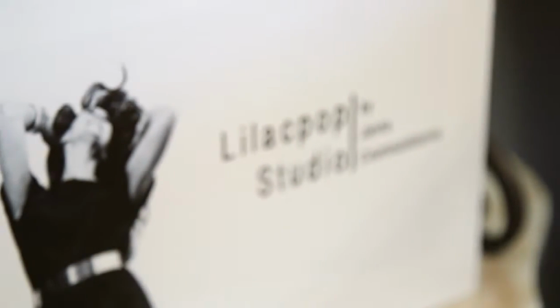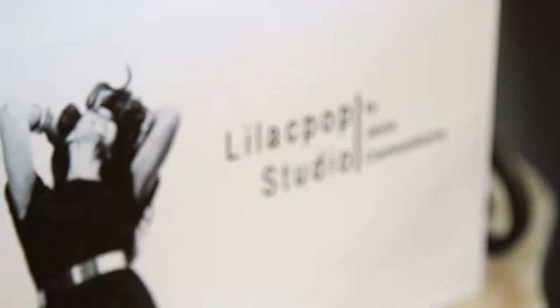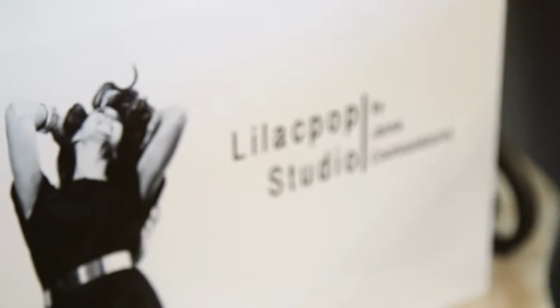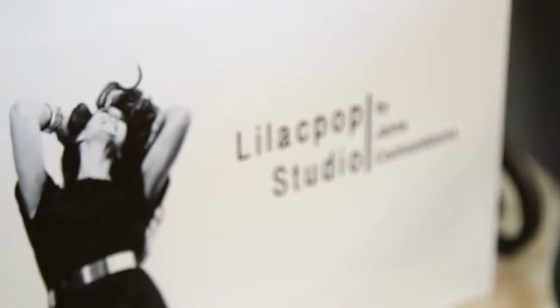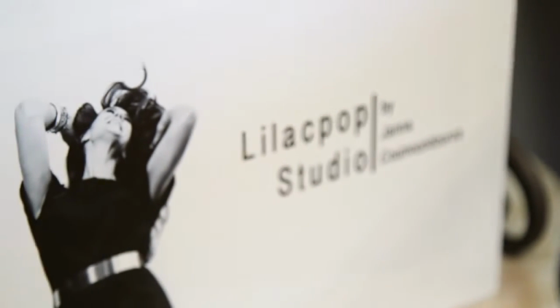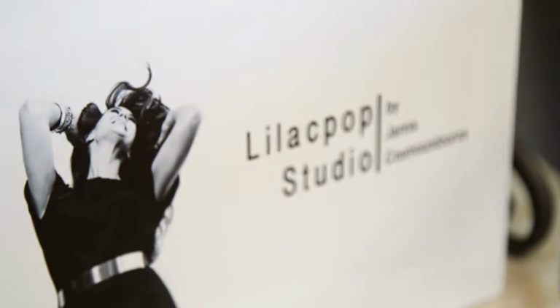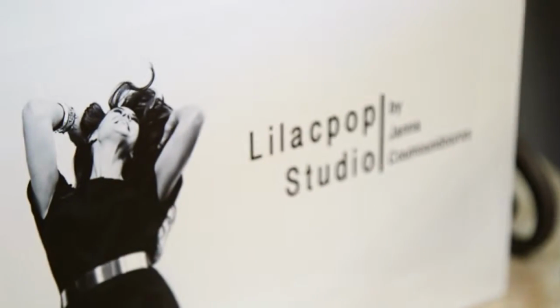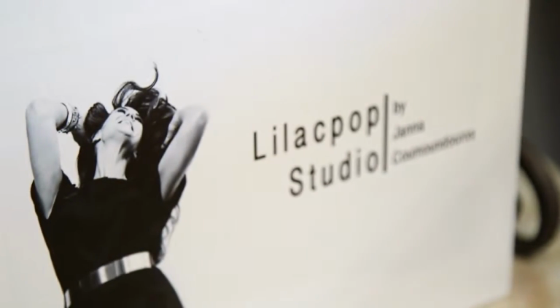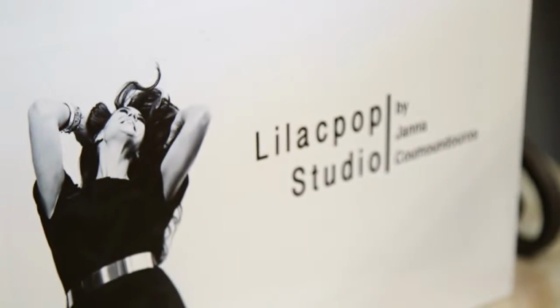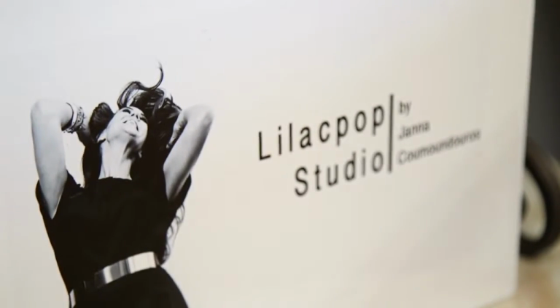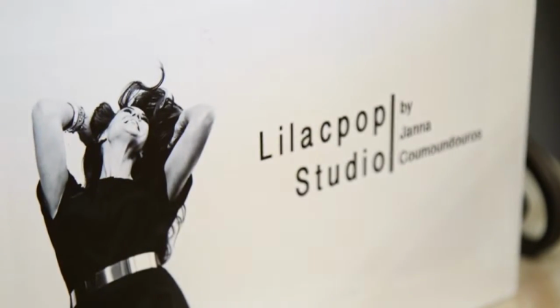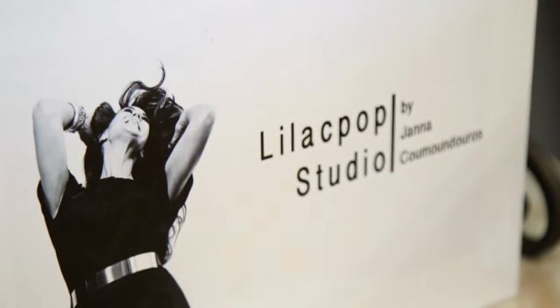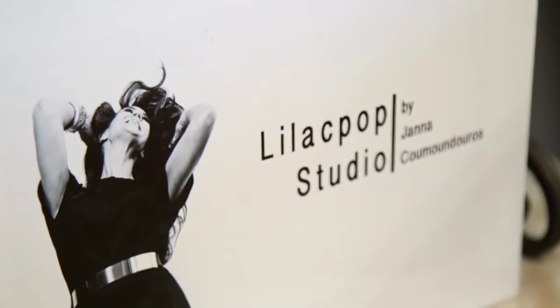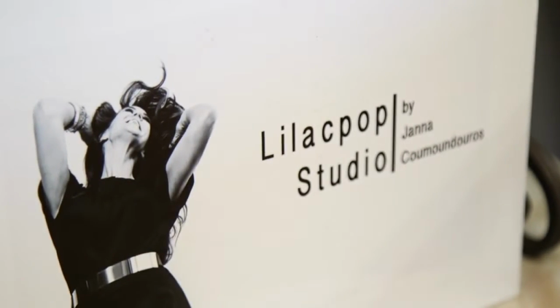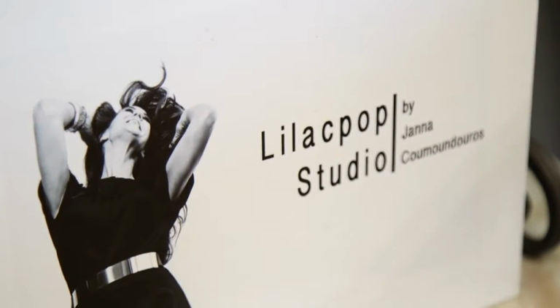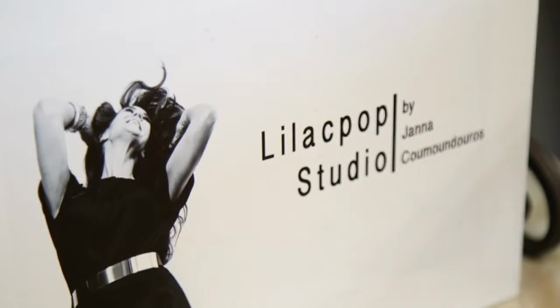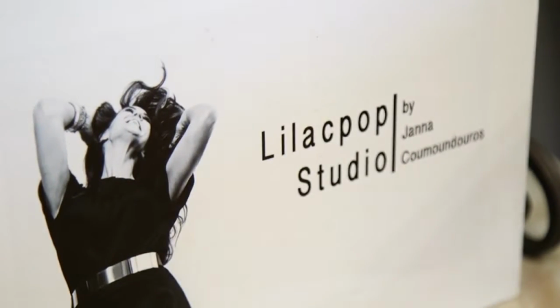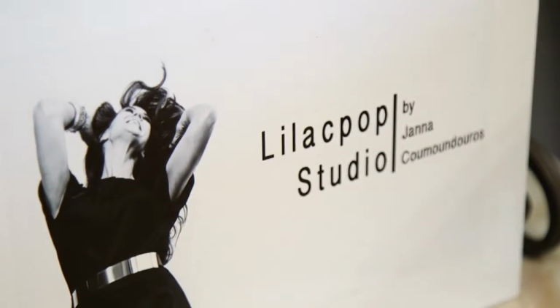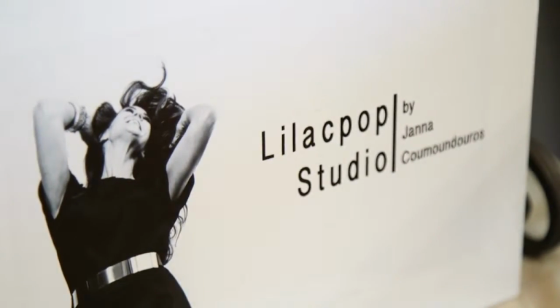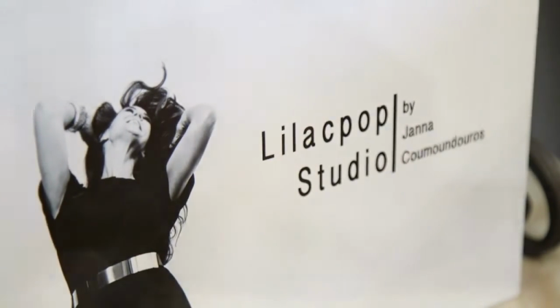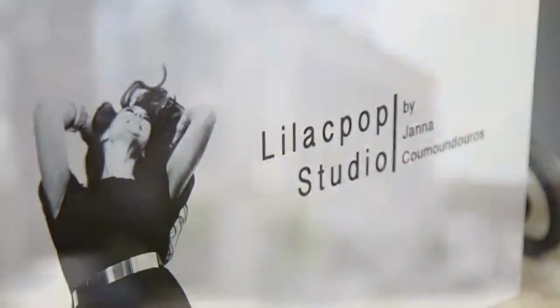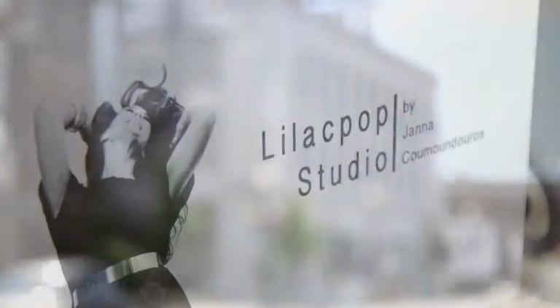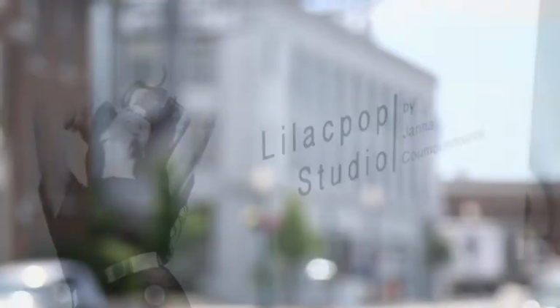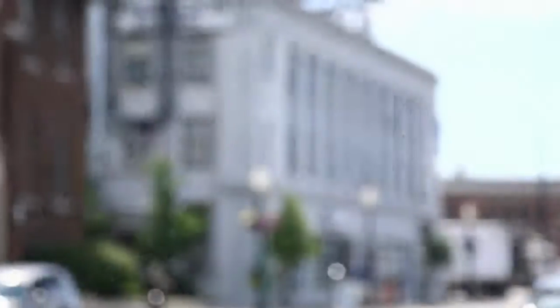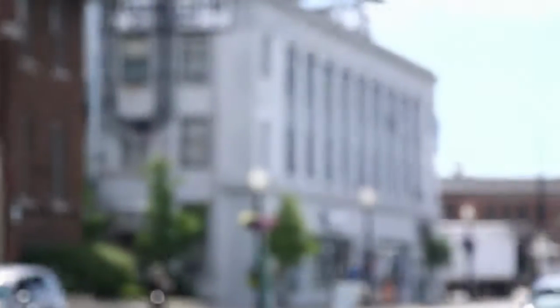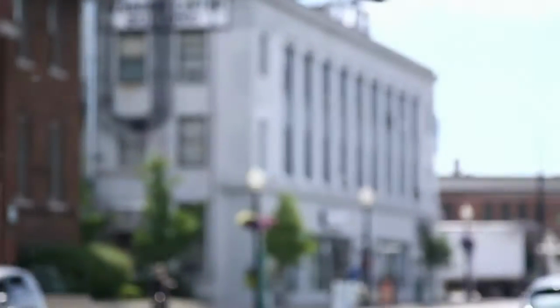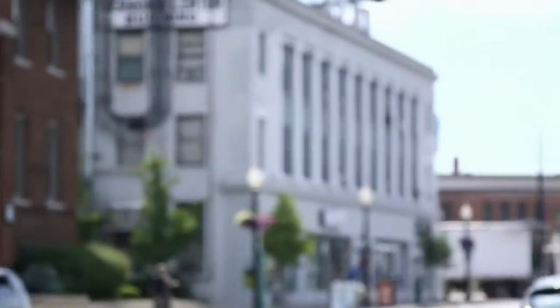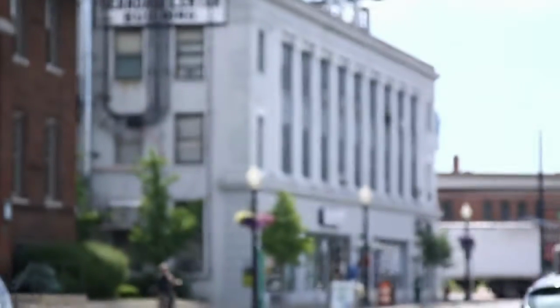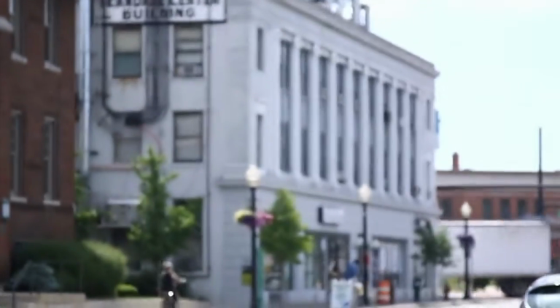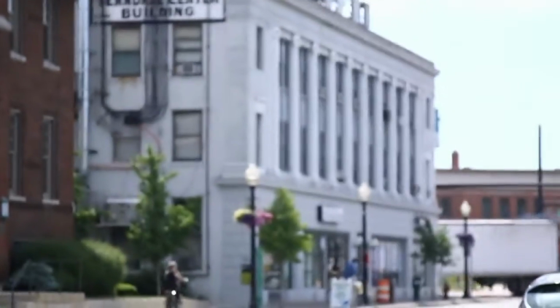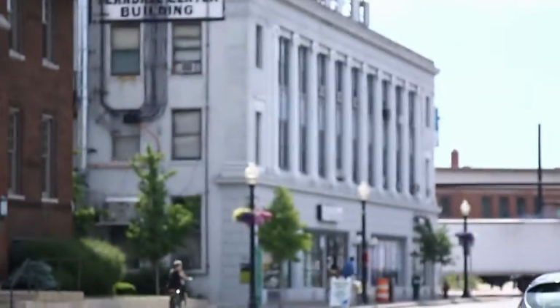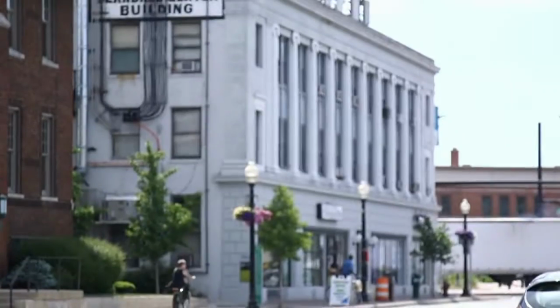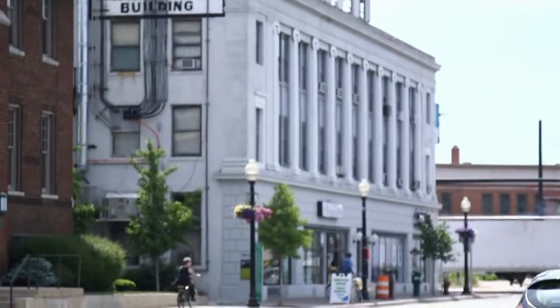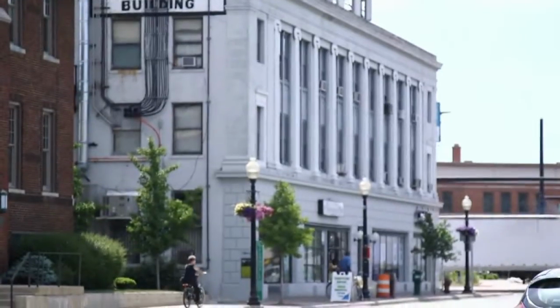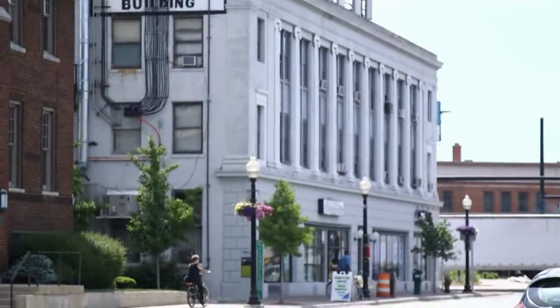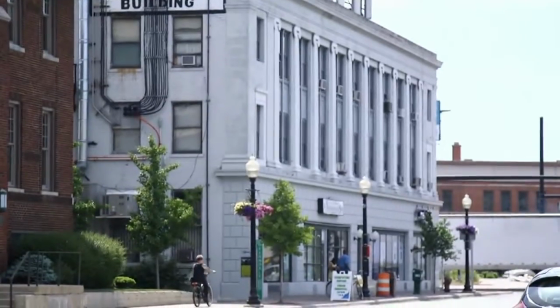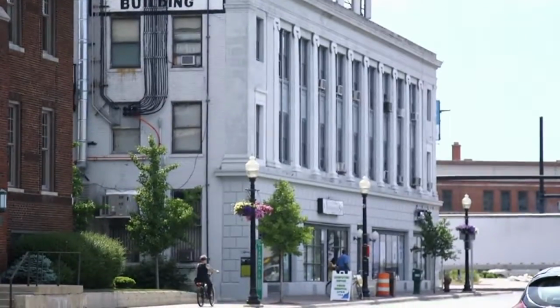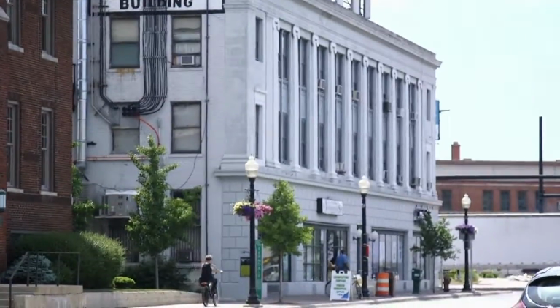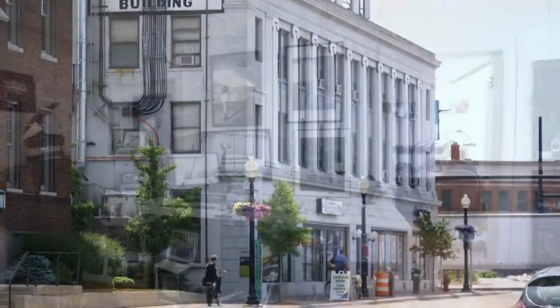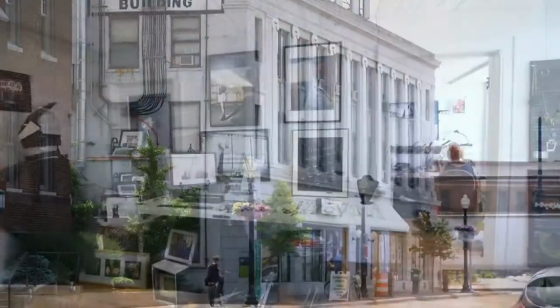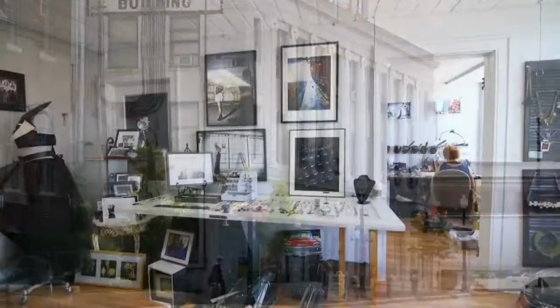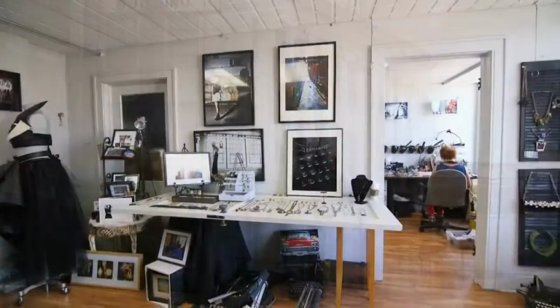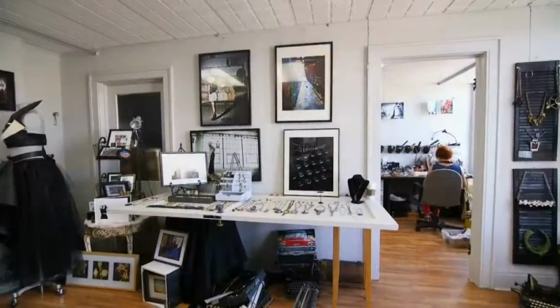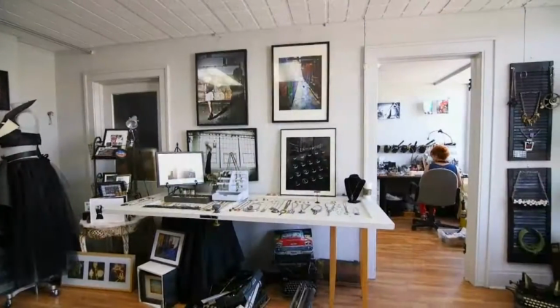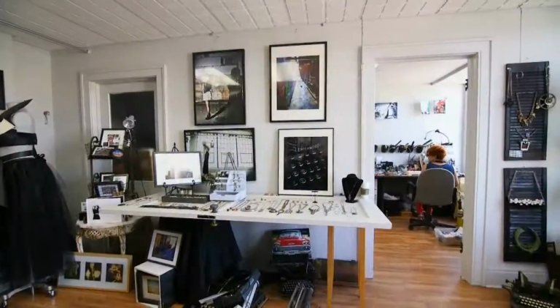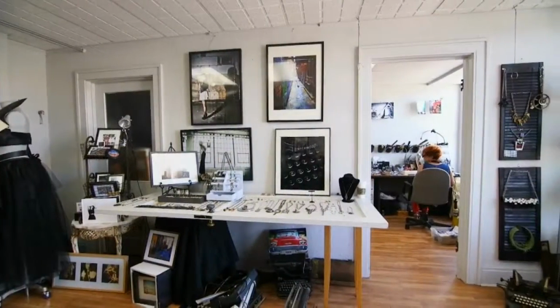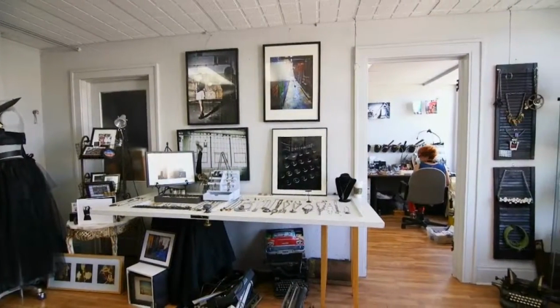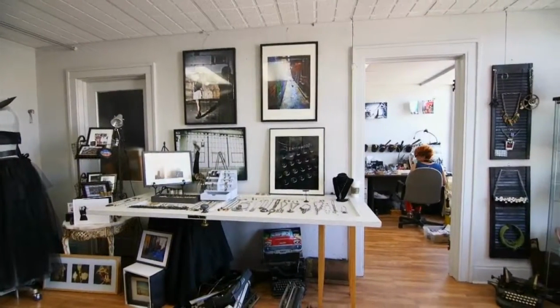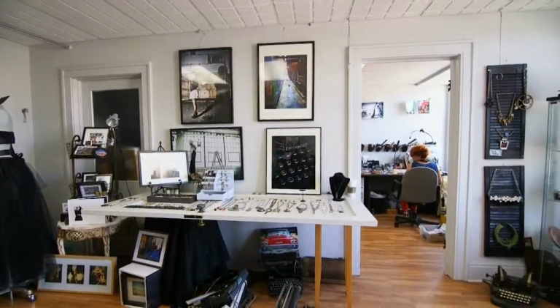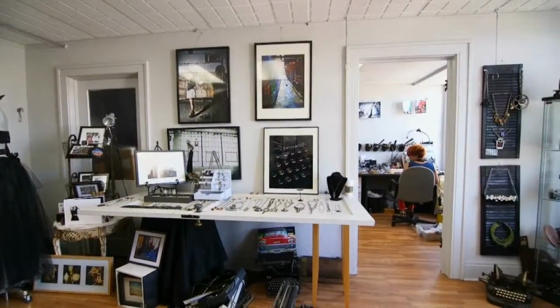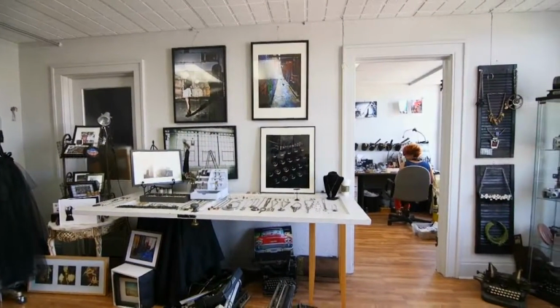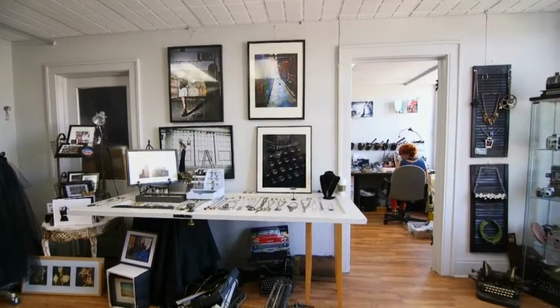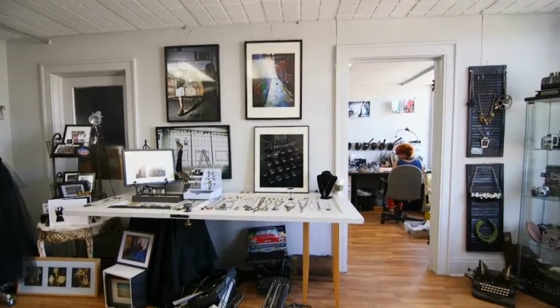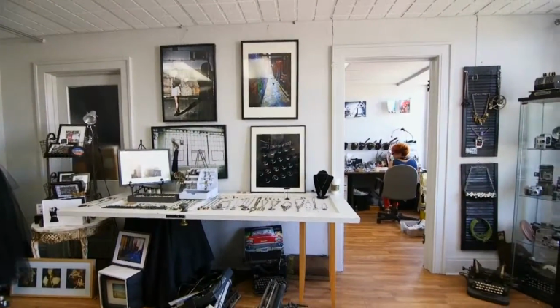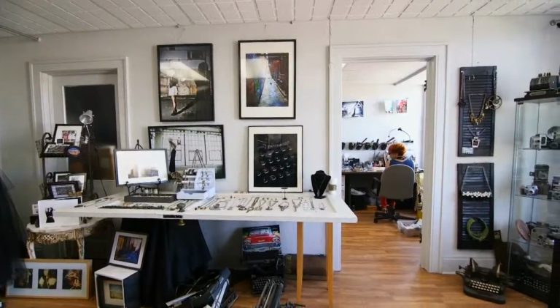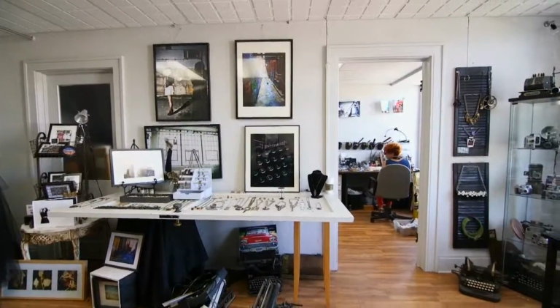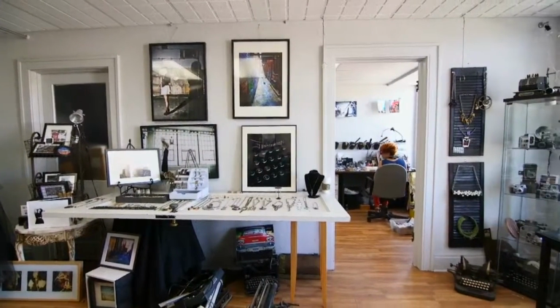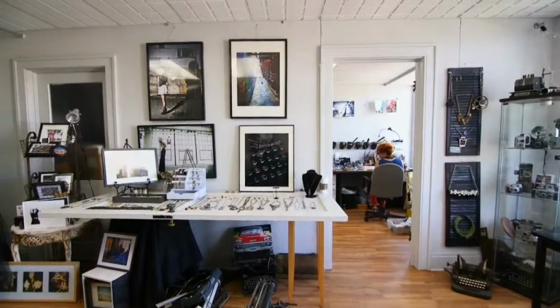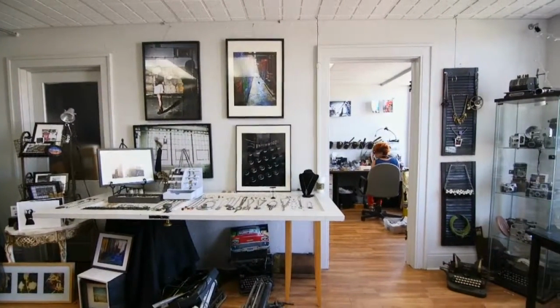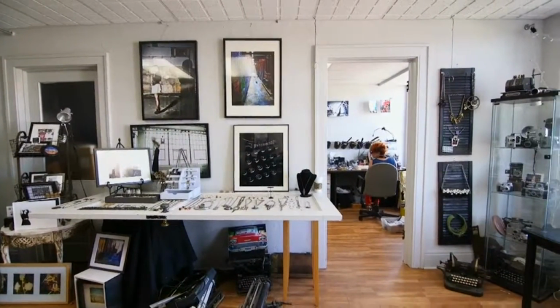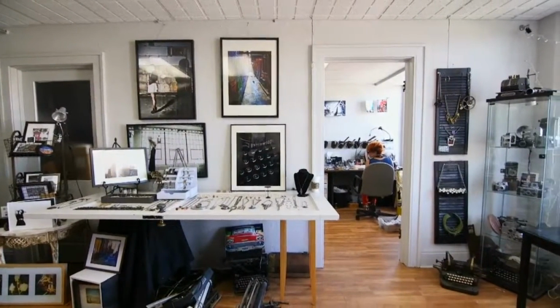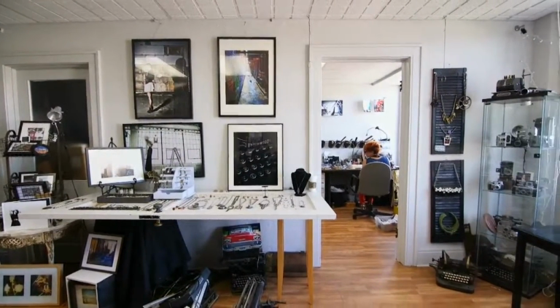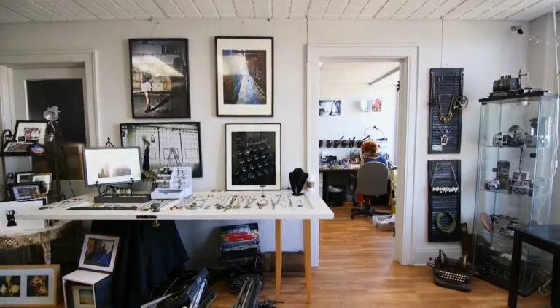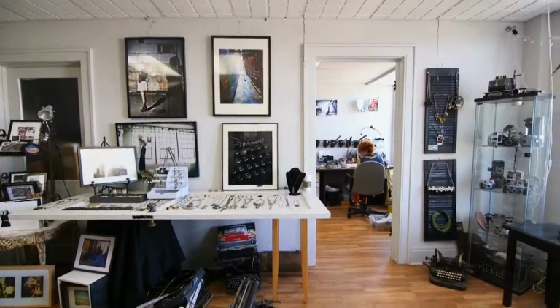The name of my studio is Lilac Pop Studio. I'm located in Ferndale, right at the corner of Nine Mile and Woodward inside the Ferndale Center building.